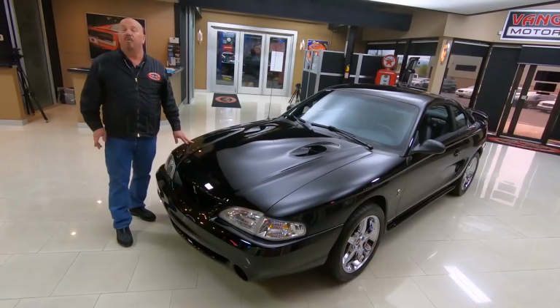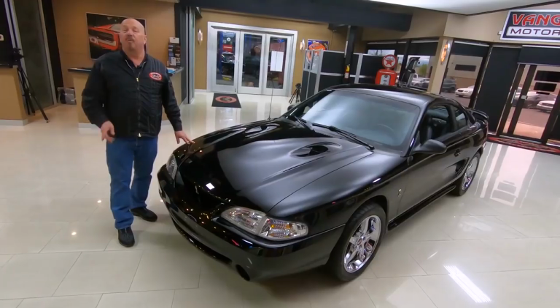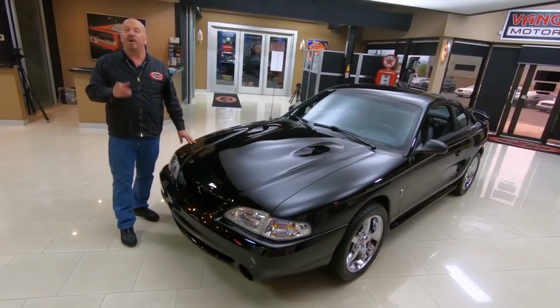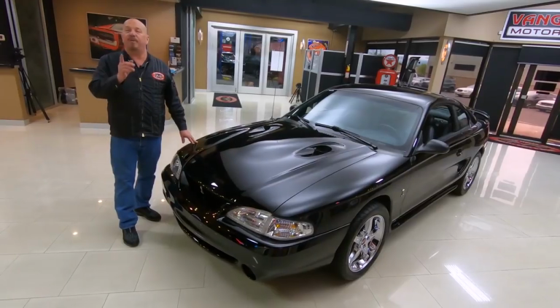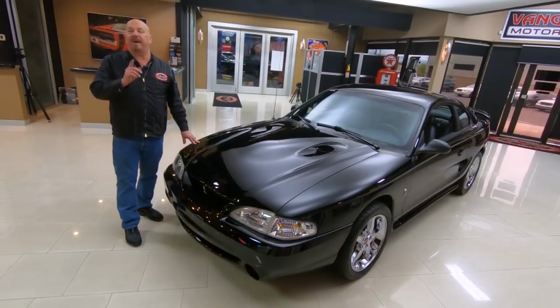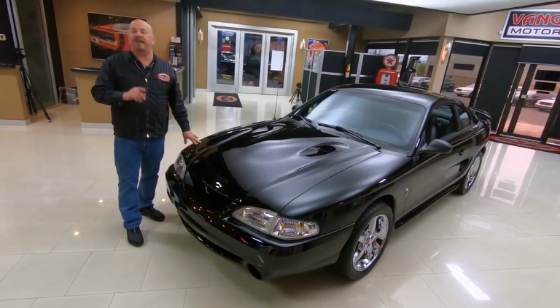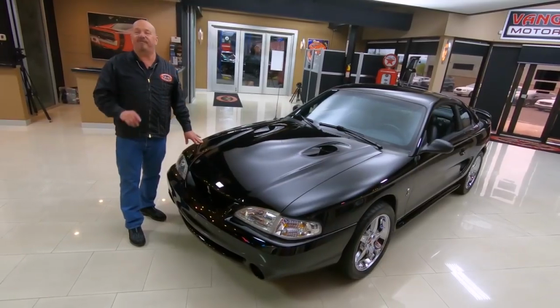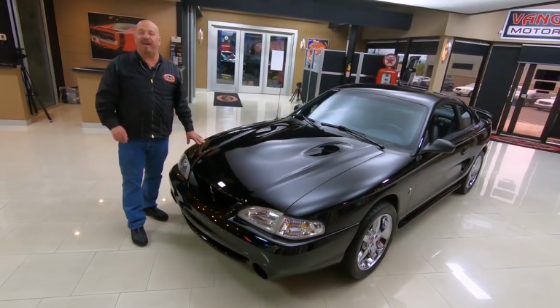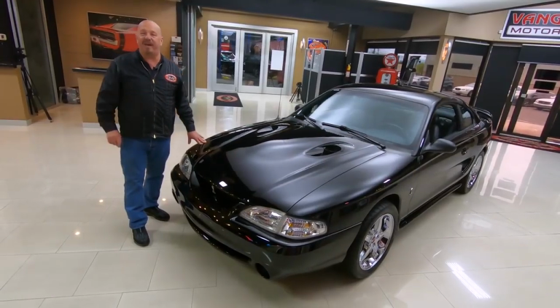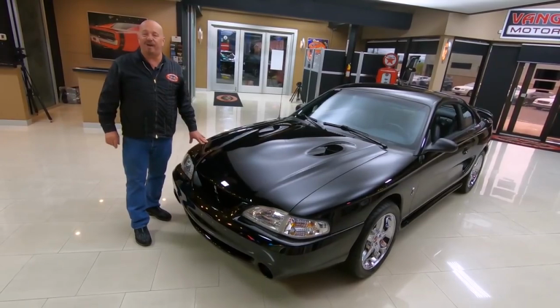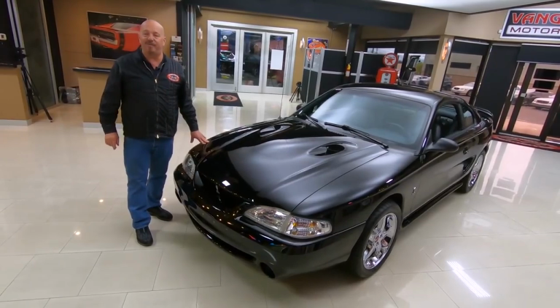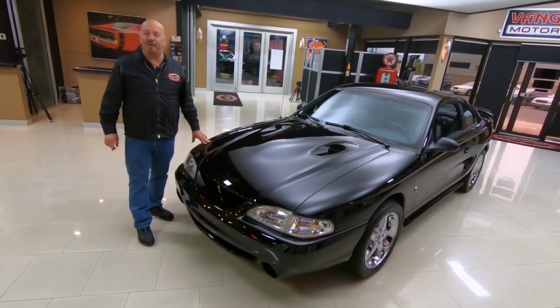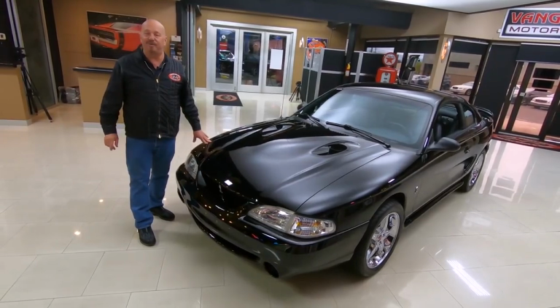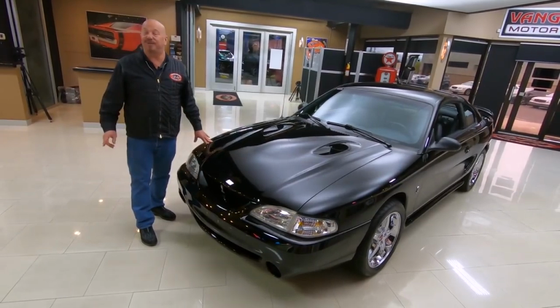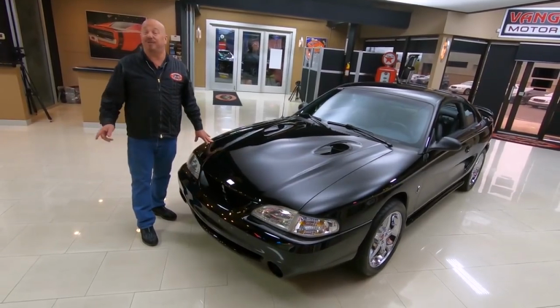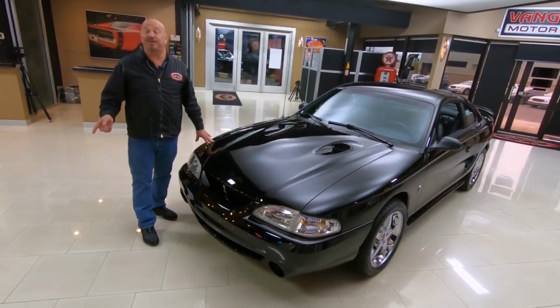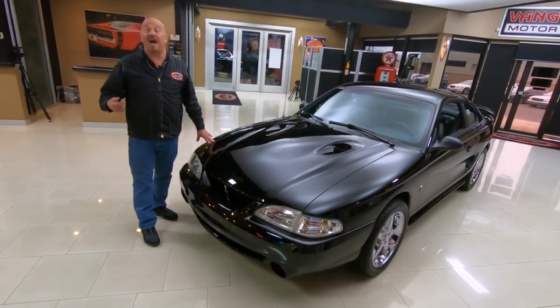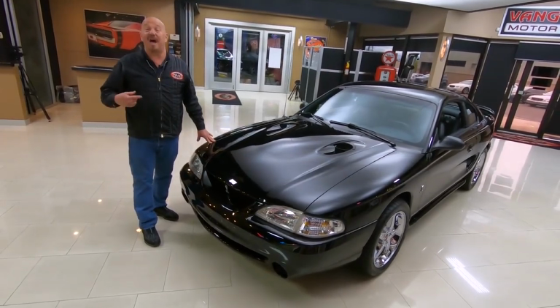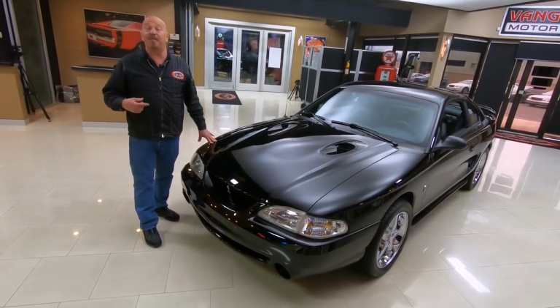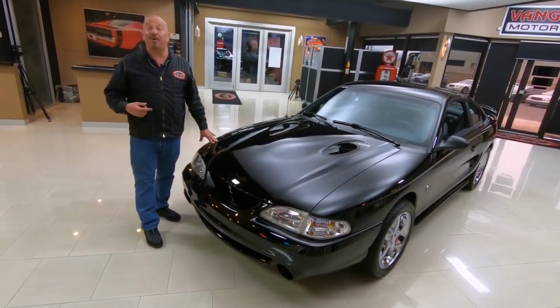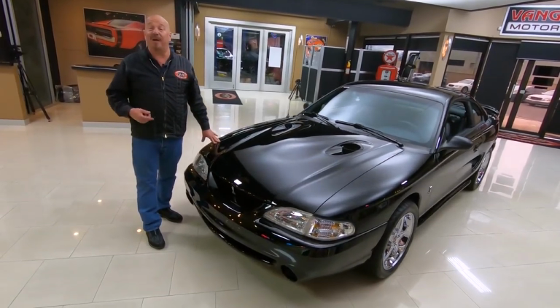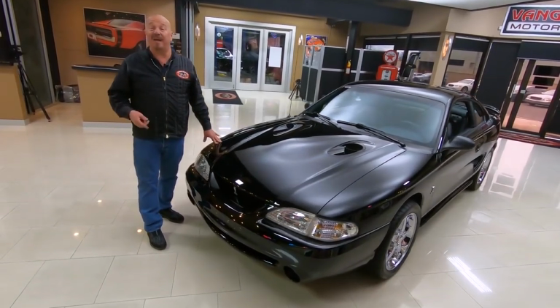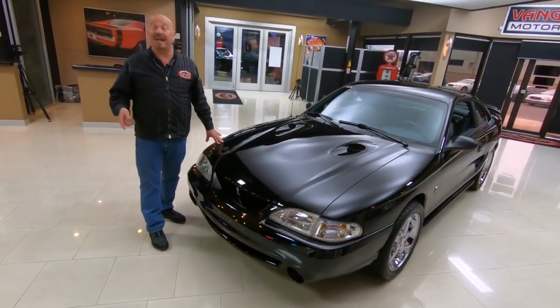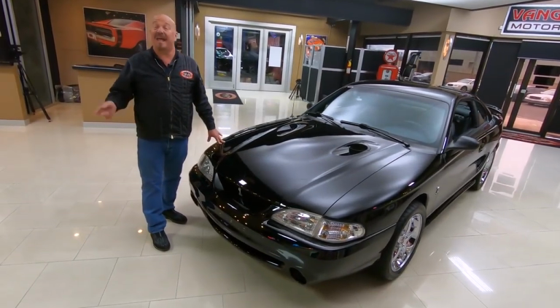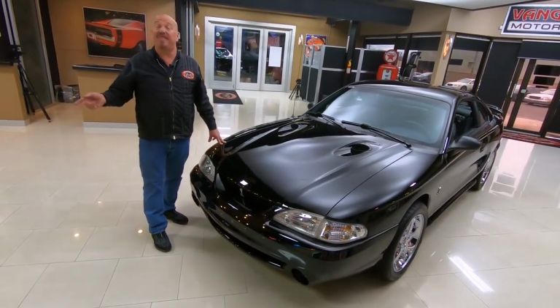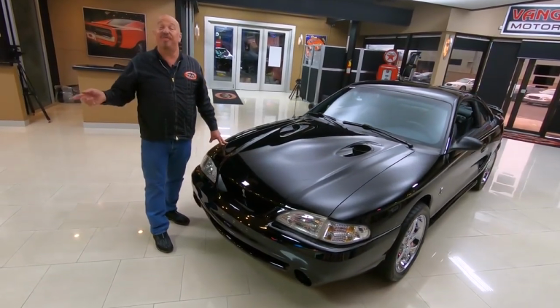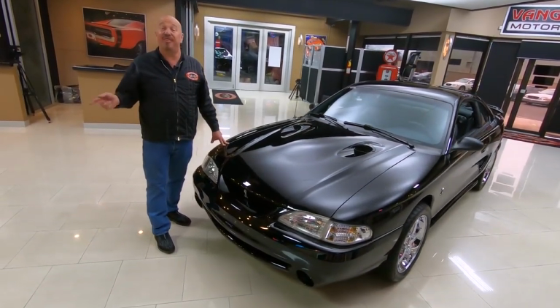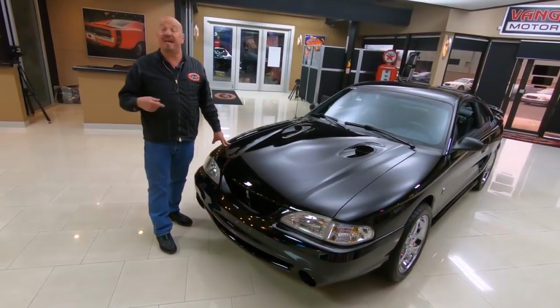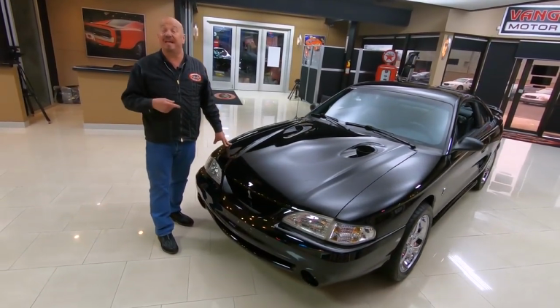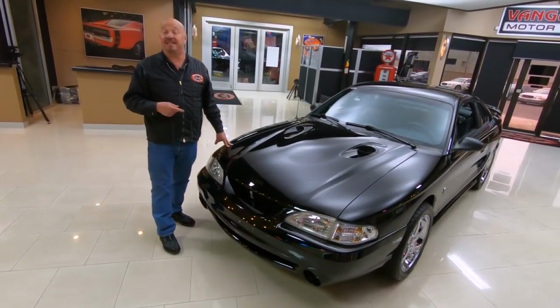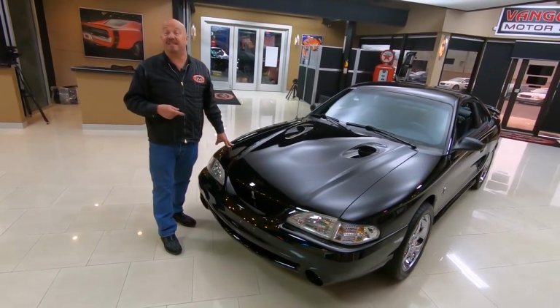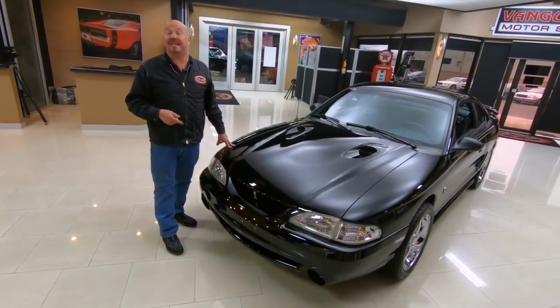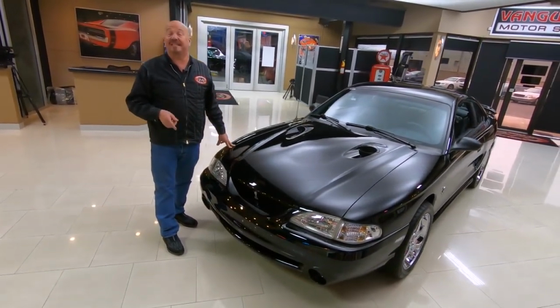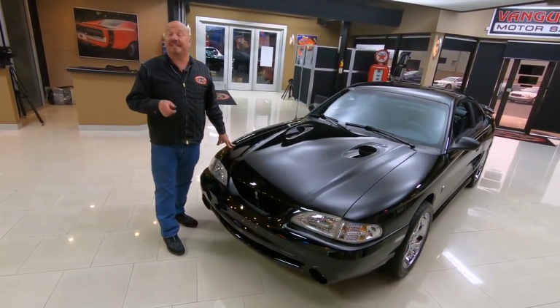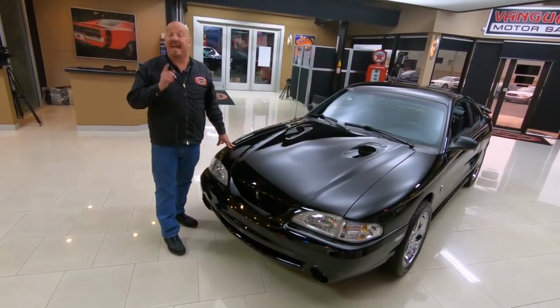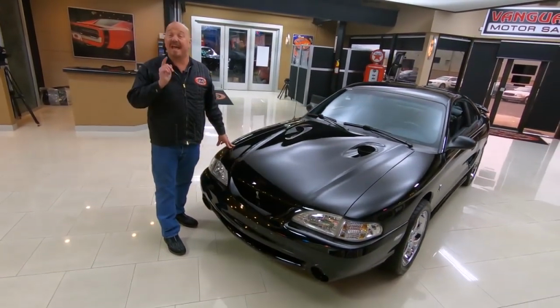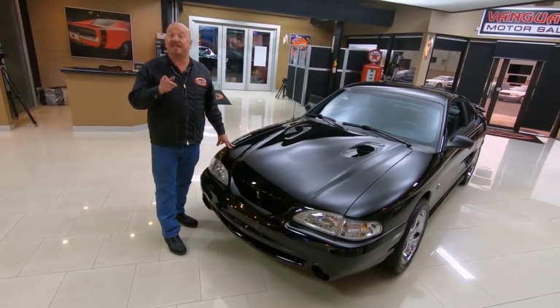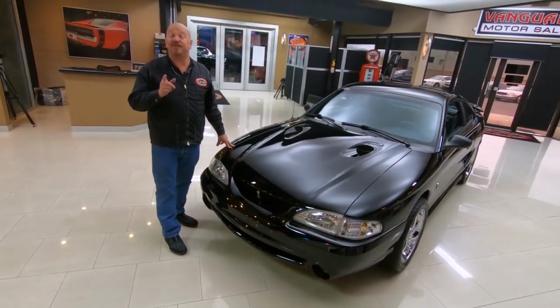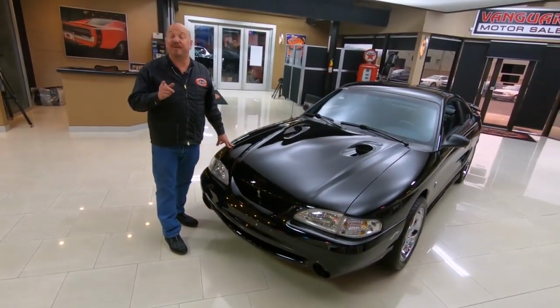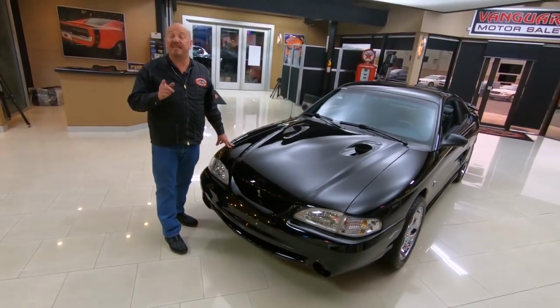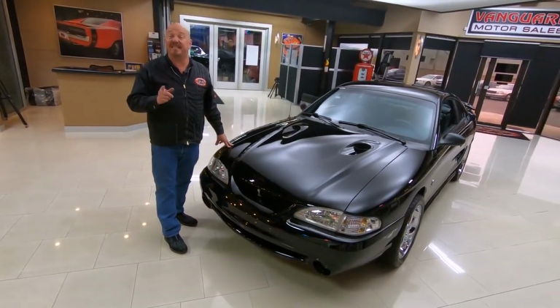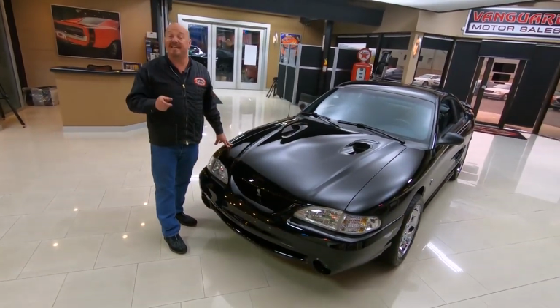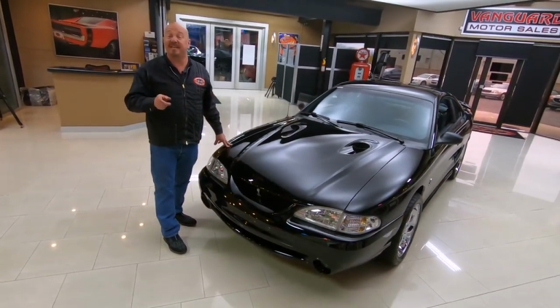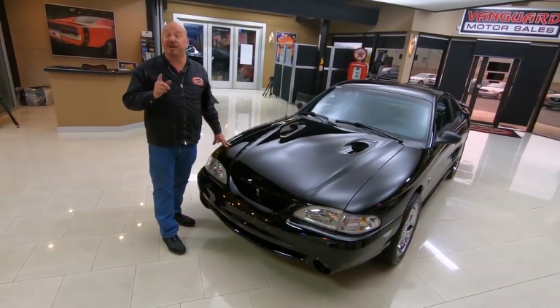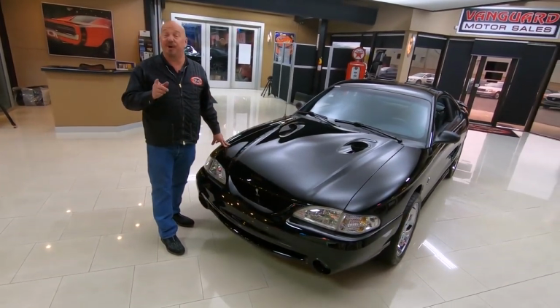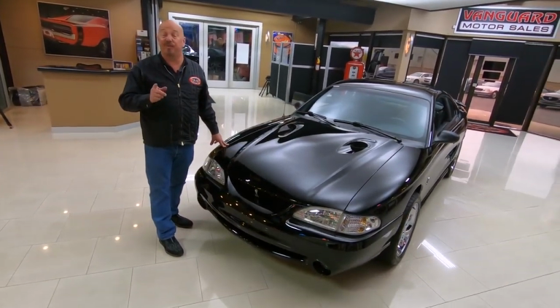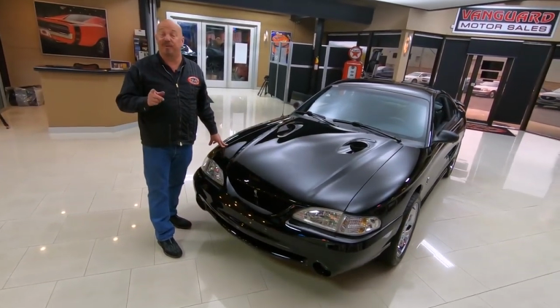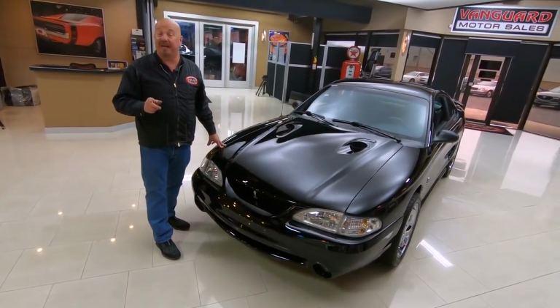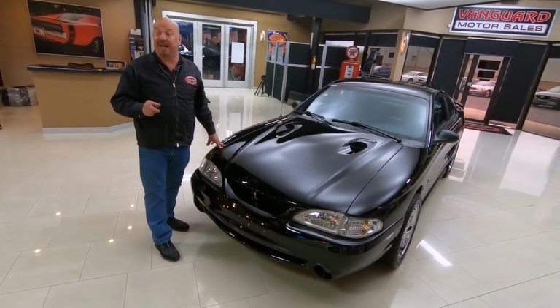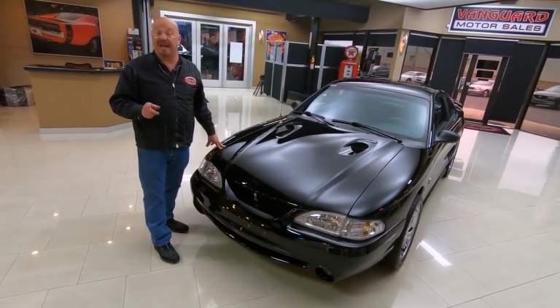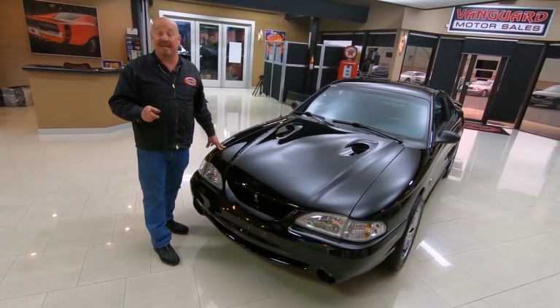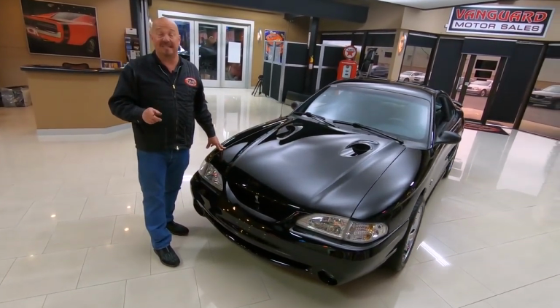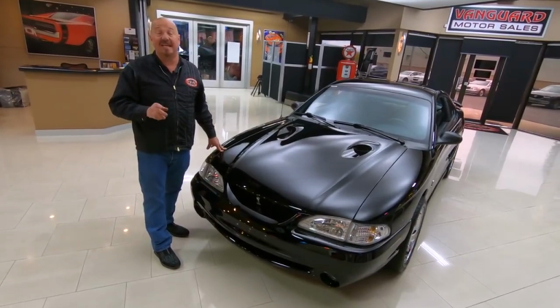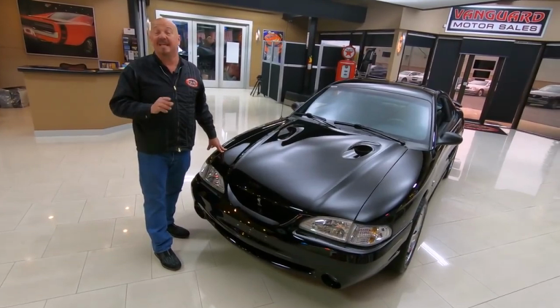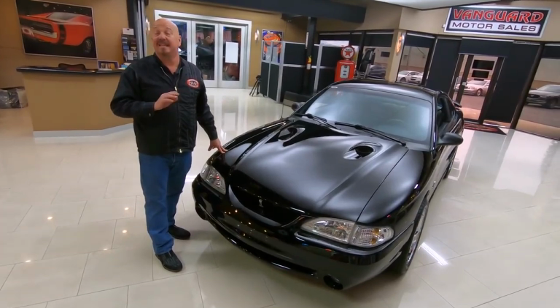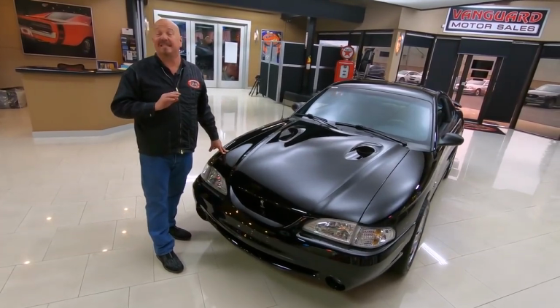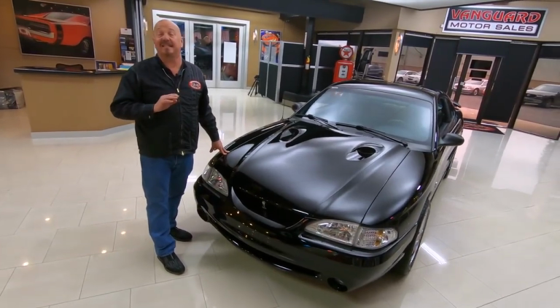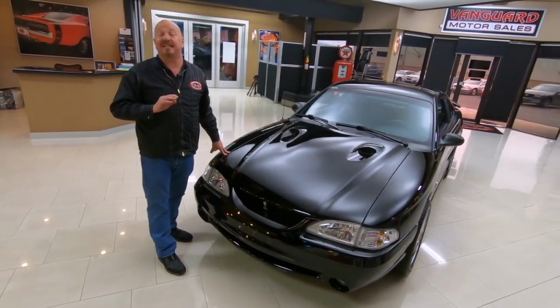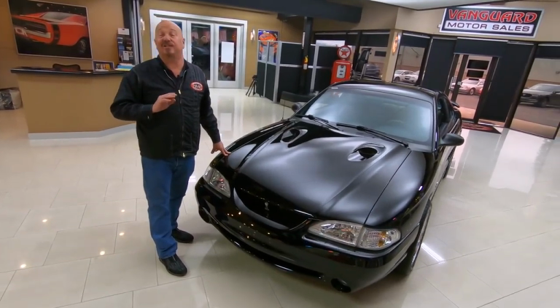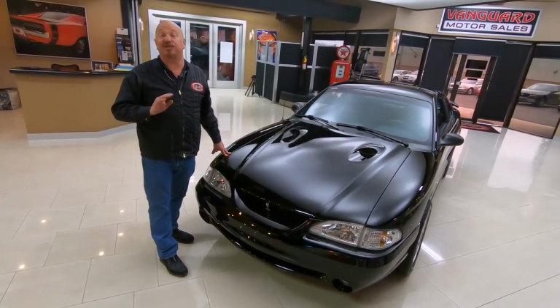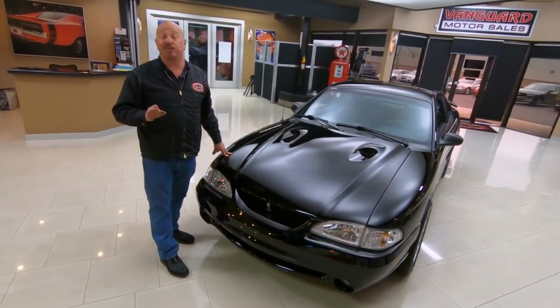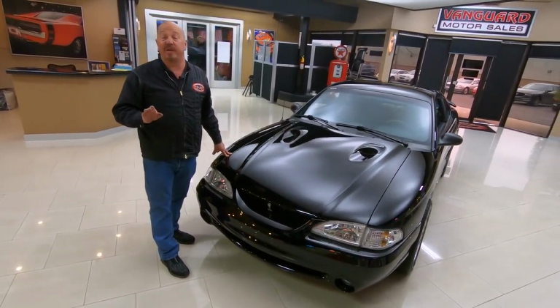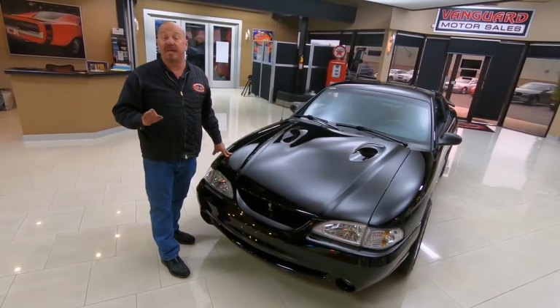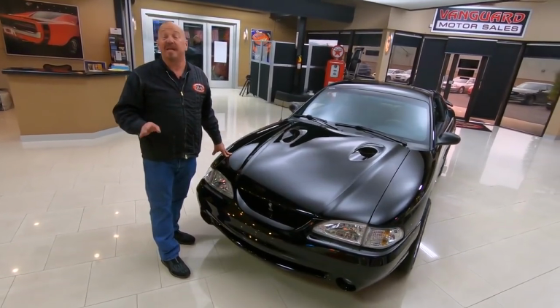Welcome back to Vanguard Motor Sales. I'm Greg, and this is an SVT Cobra. This thing is sweet.